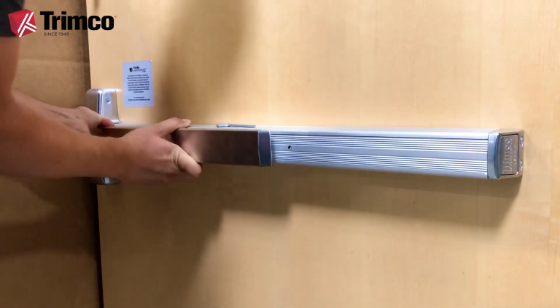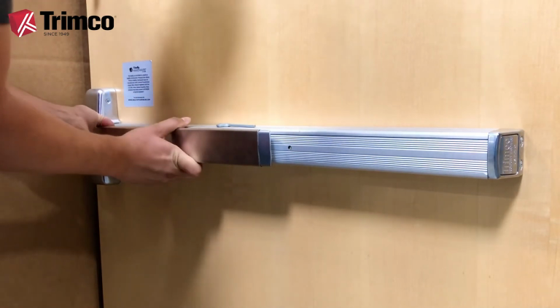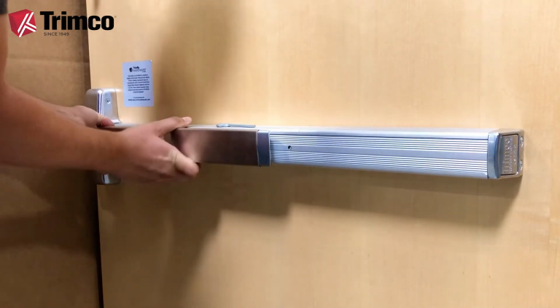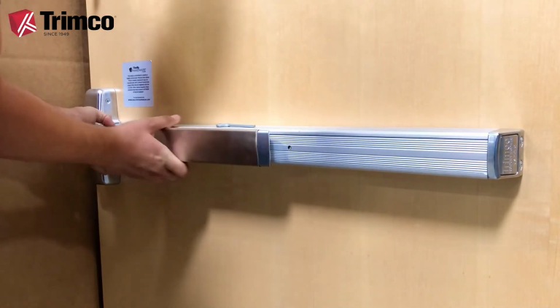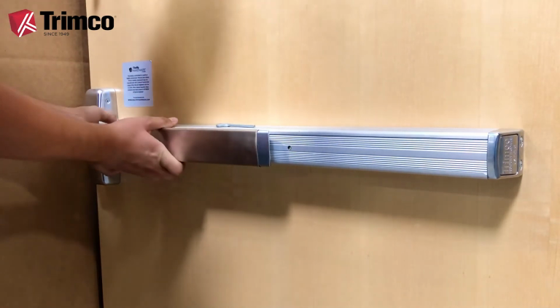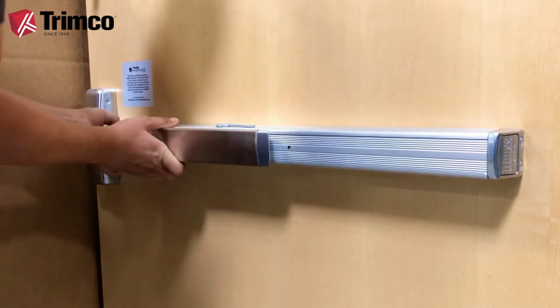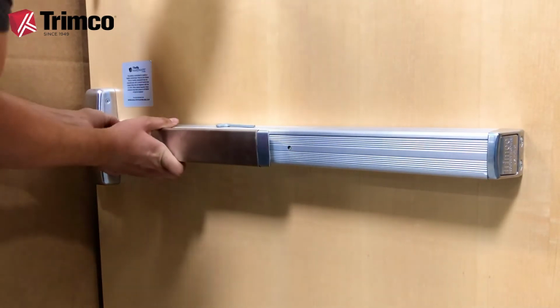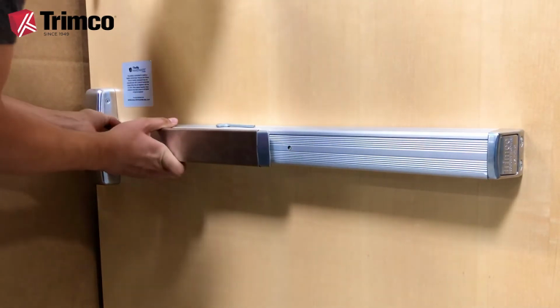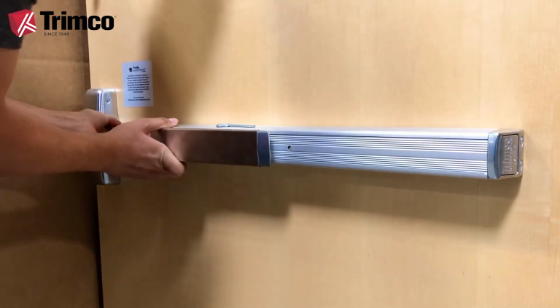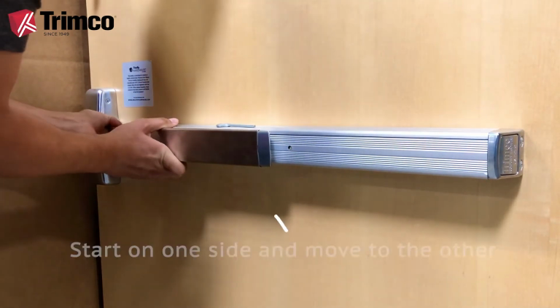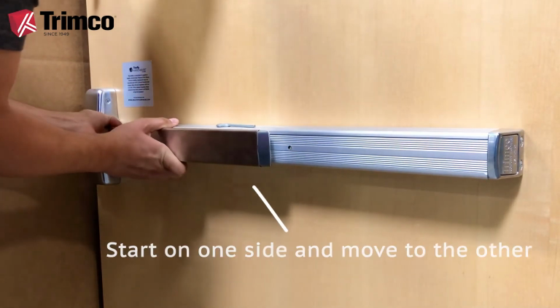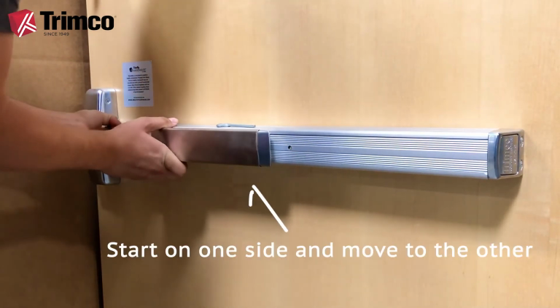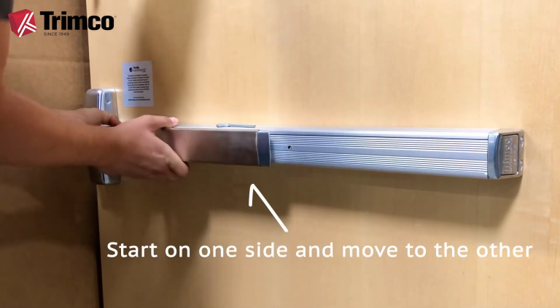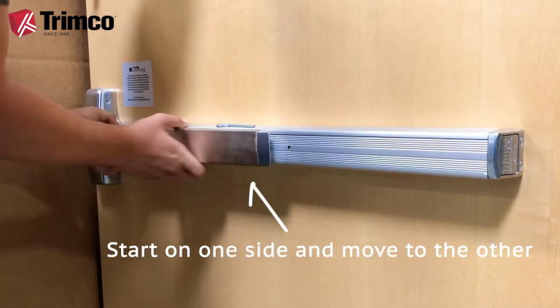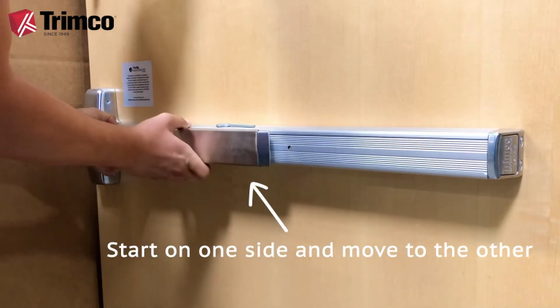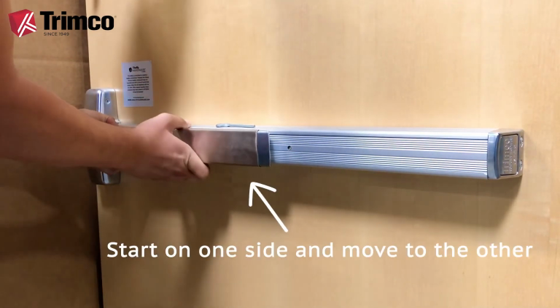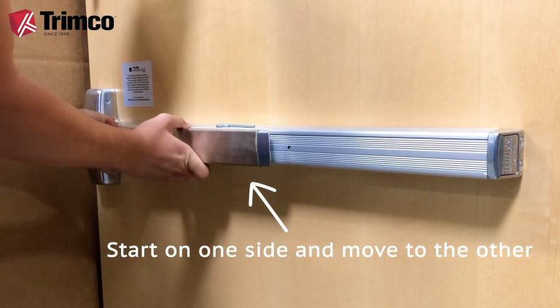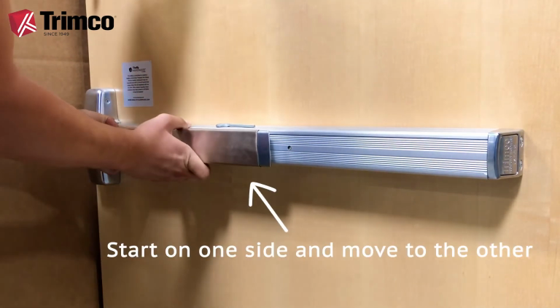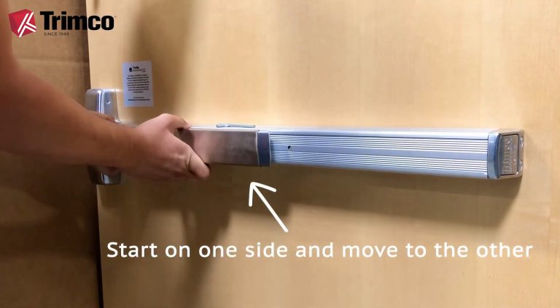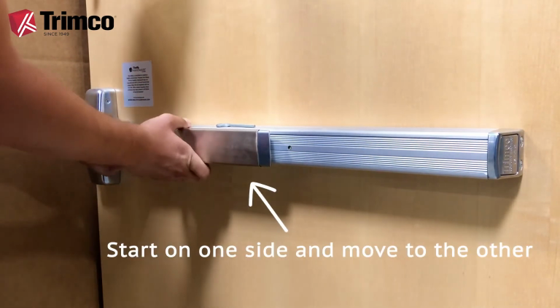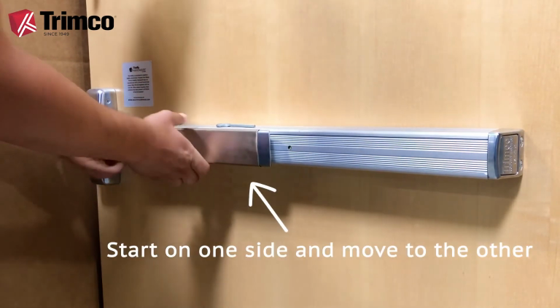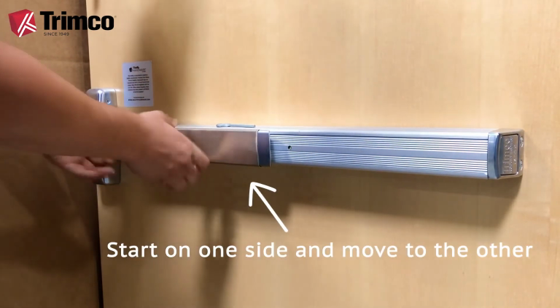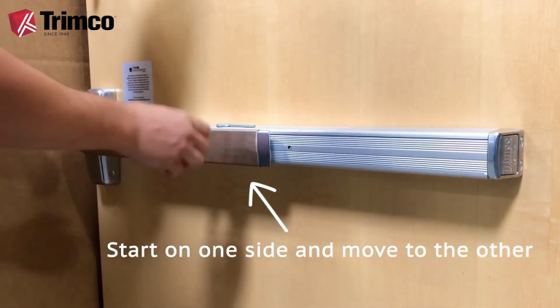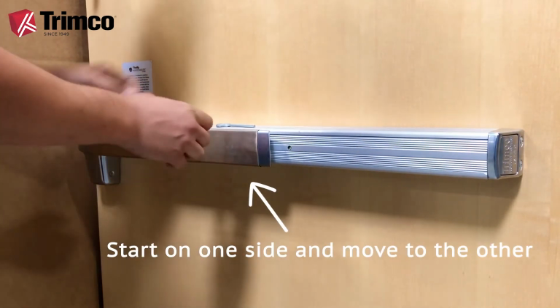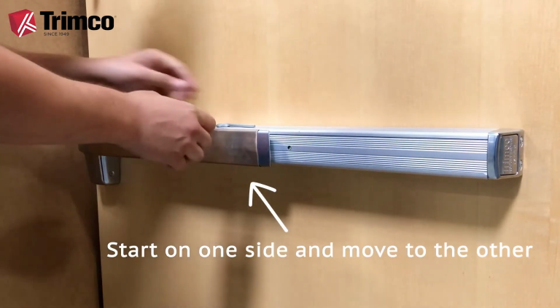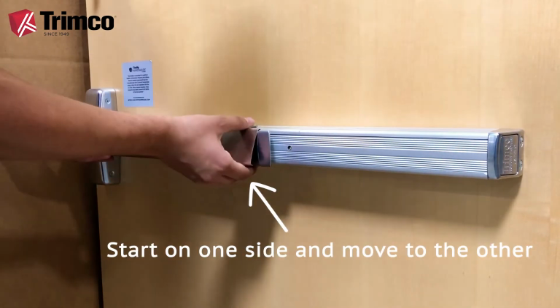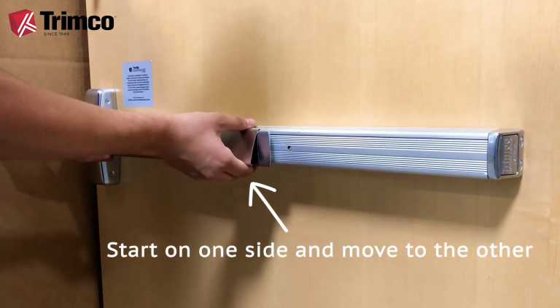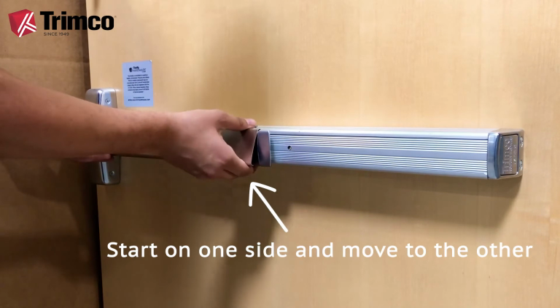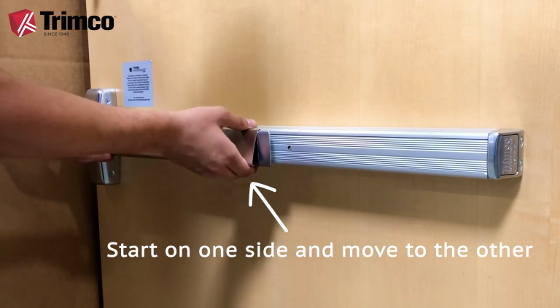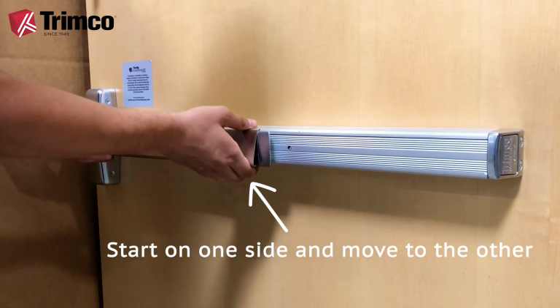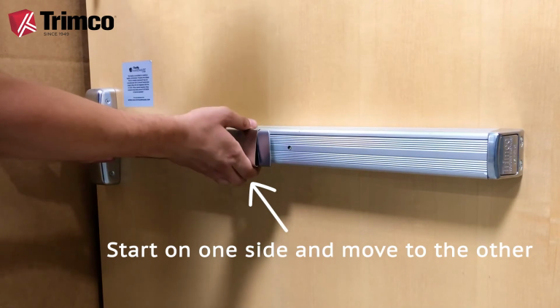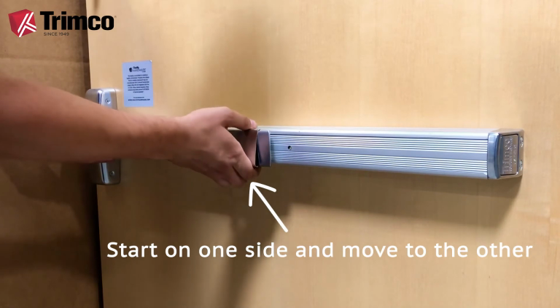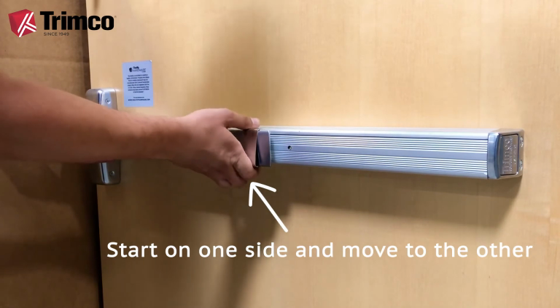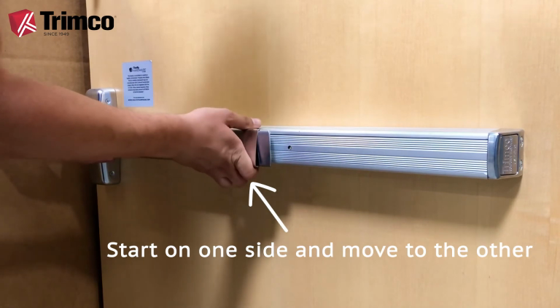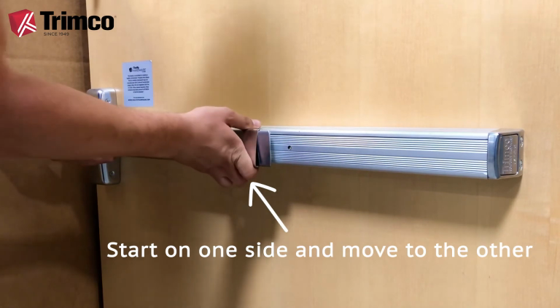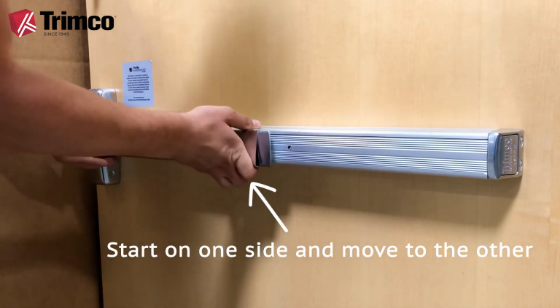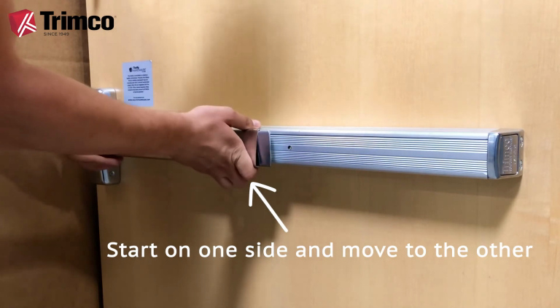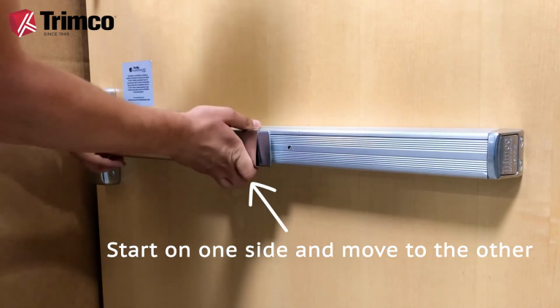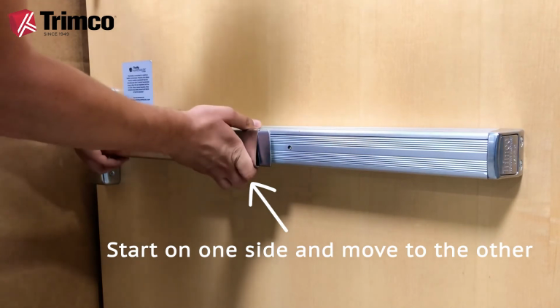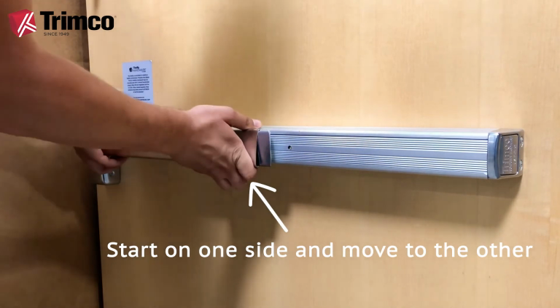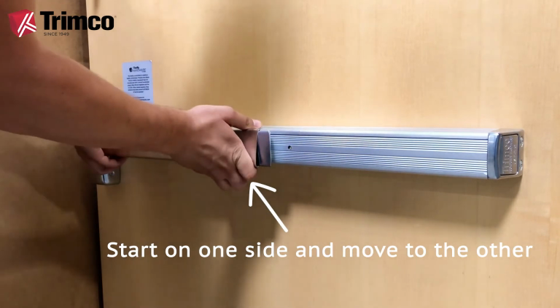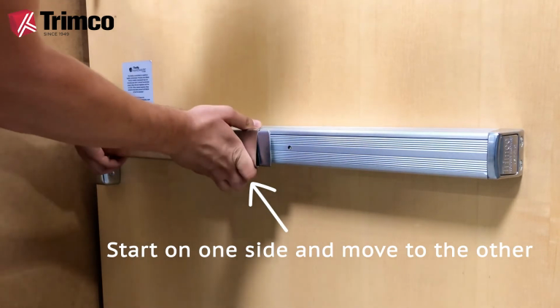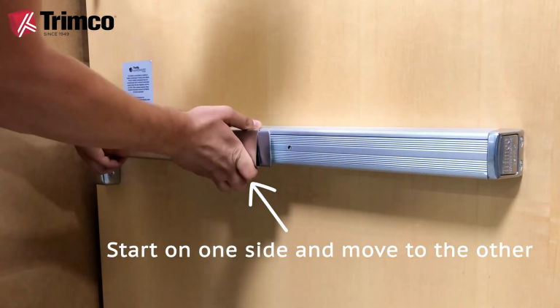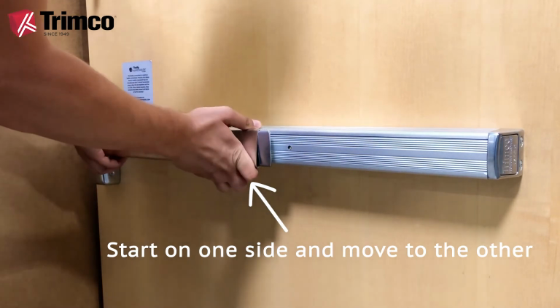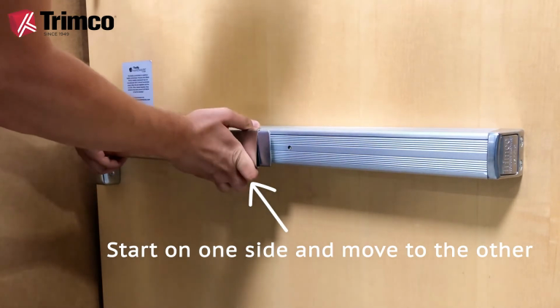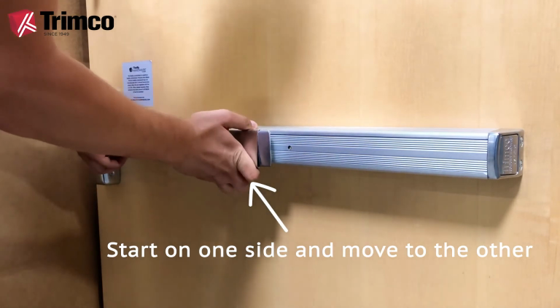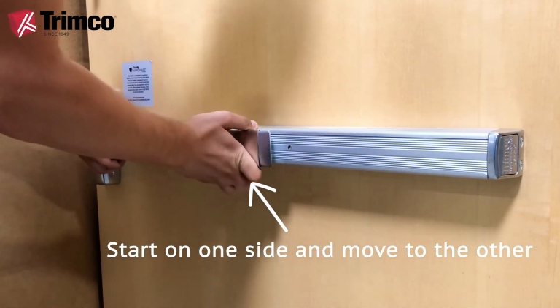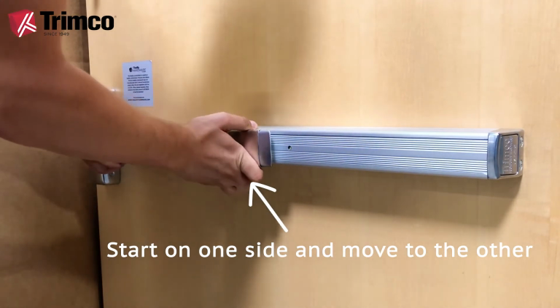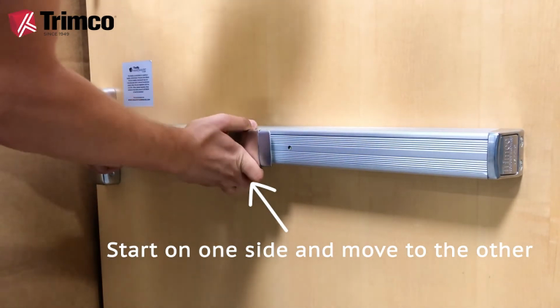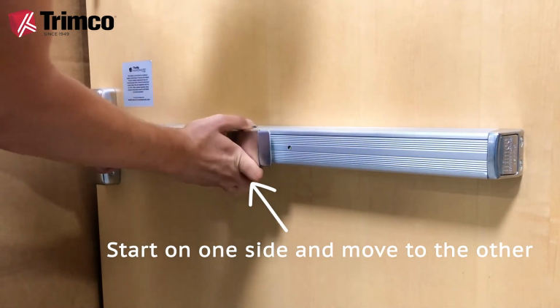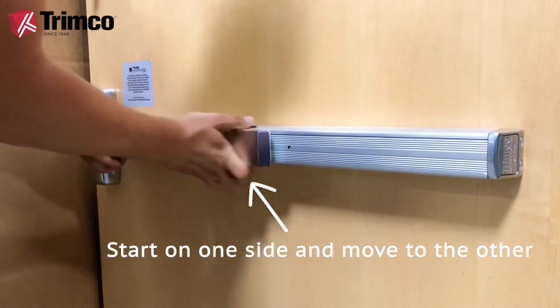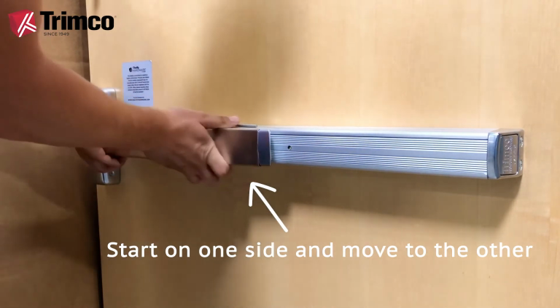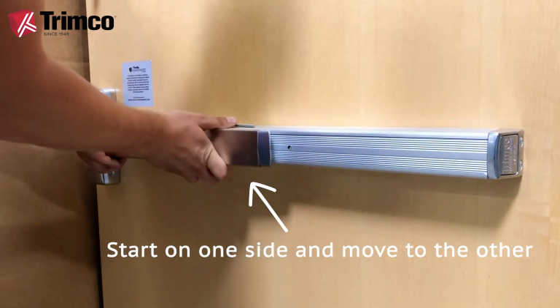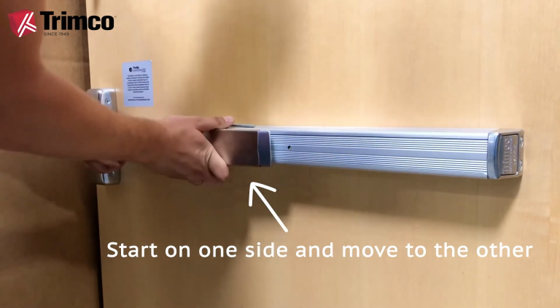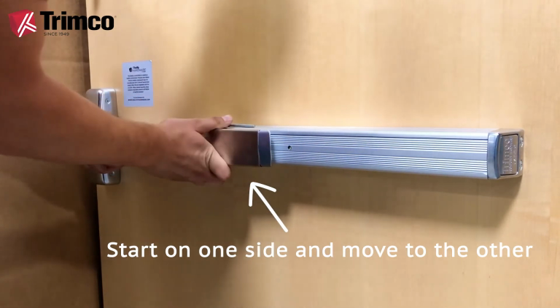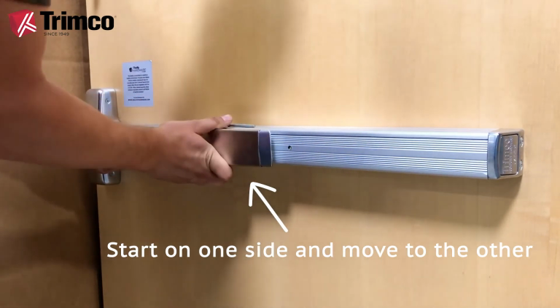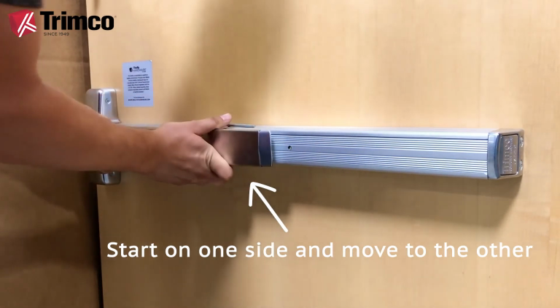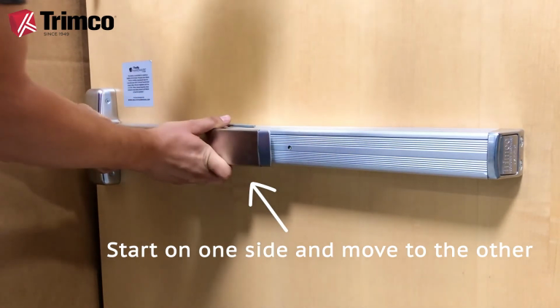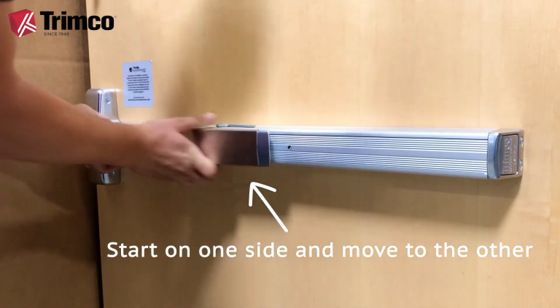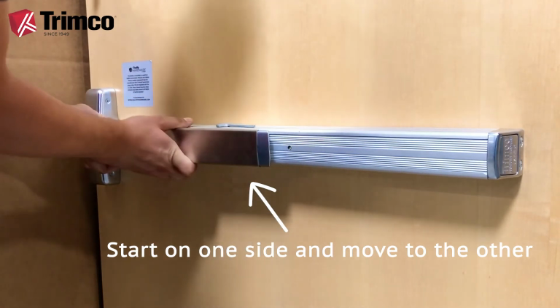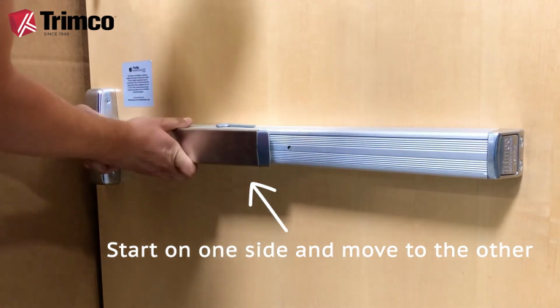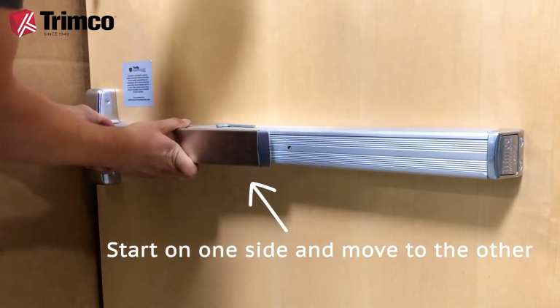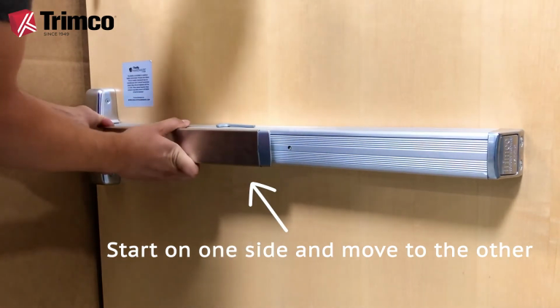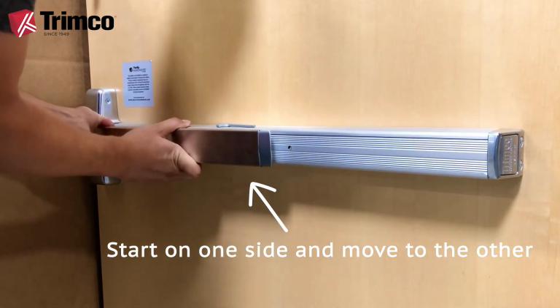Start pressing on one side, and as it clamps on, move along to the other side while holding it firmly in place with the opposite hand.